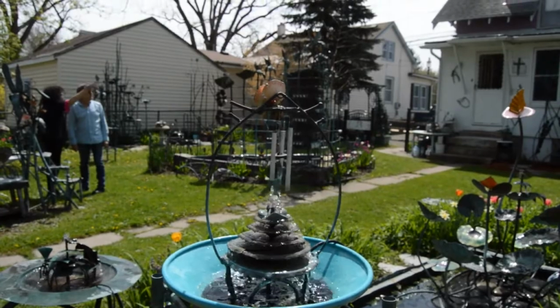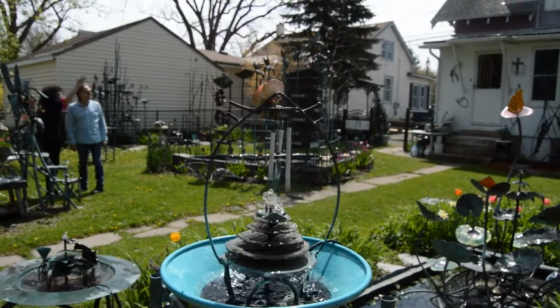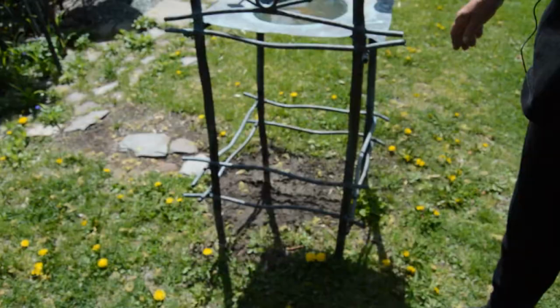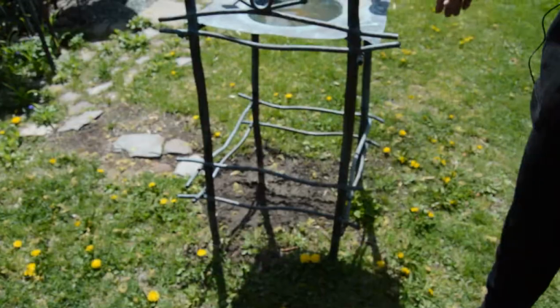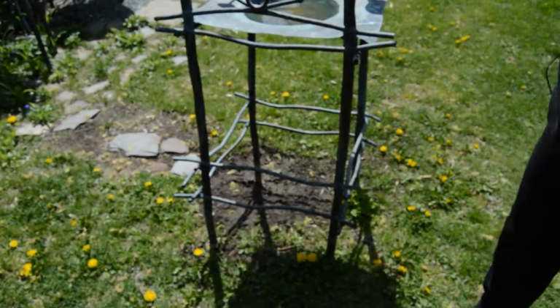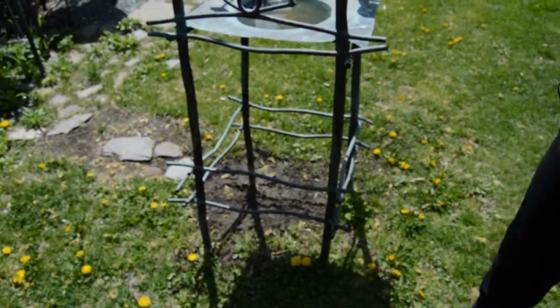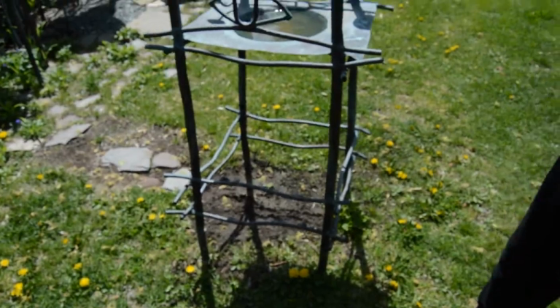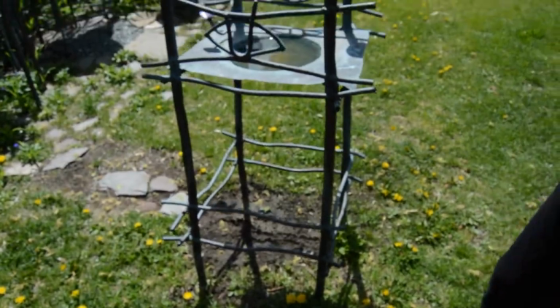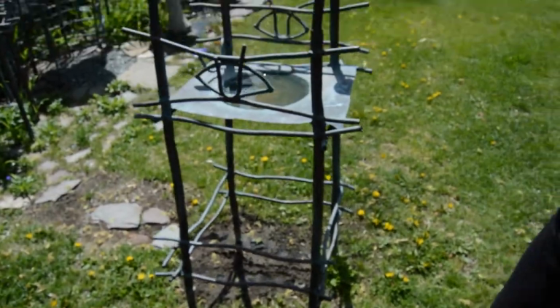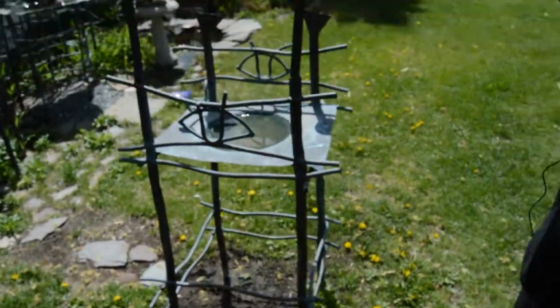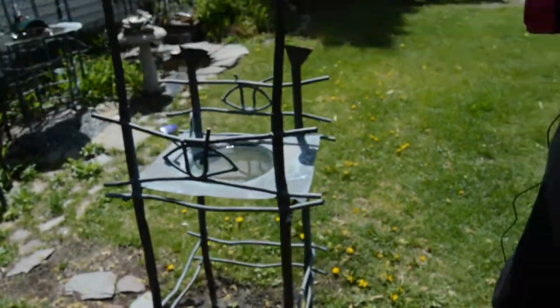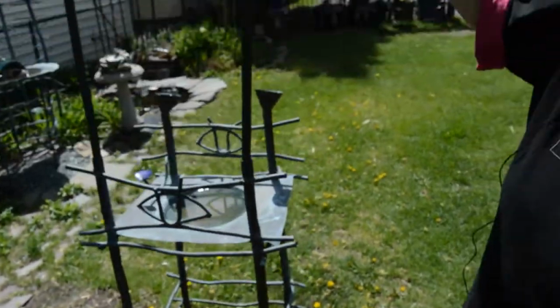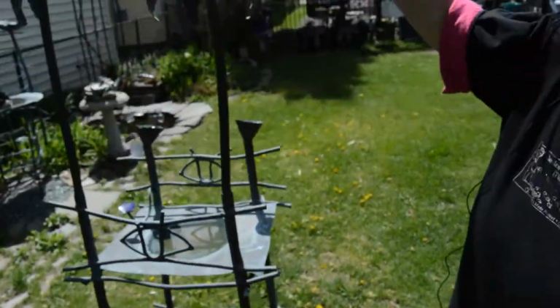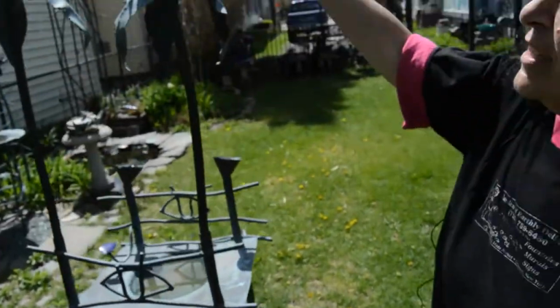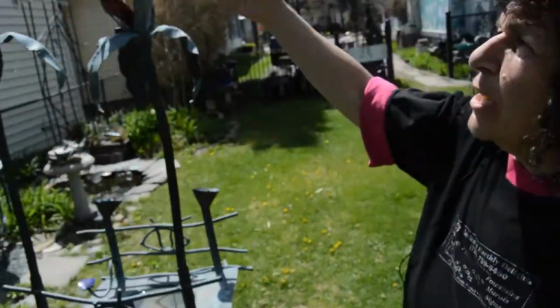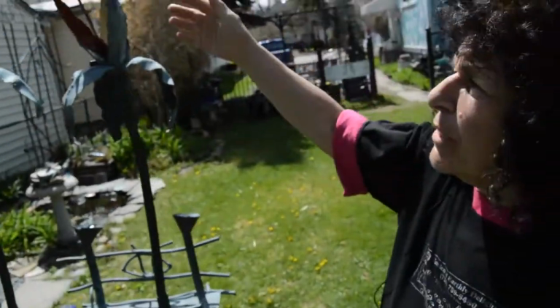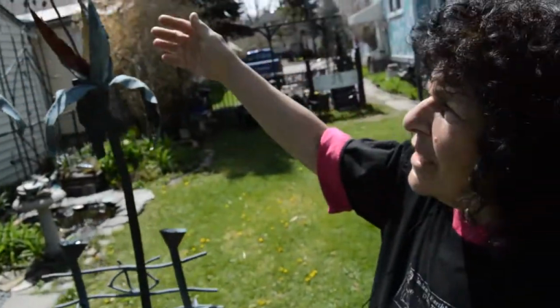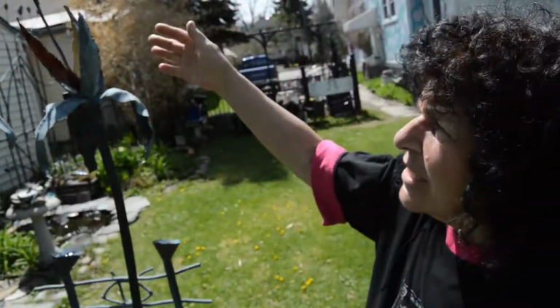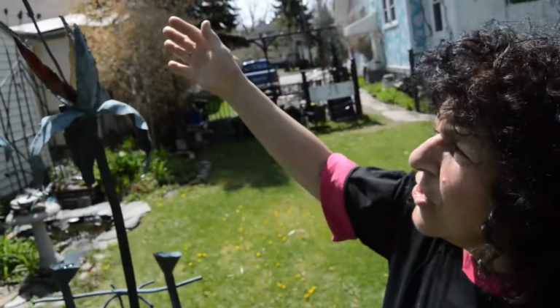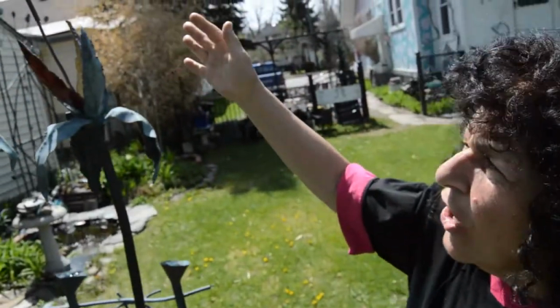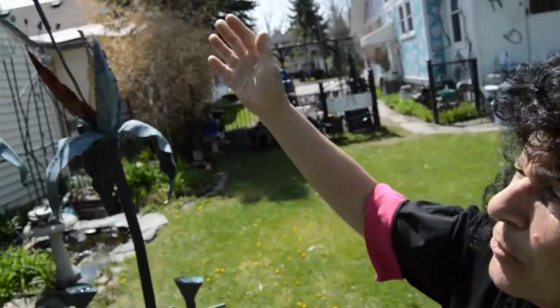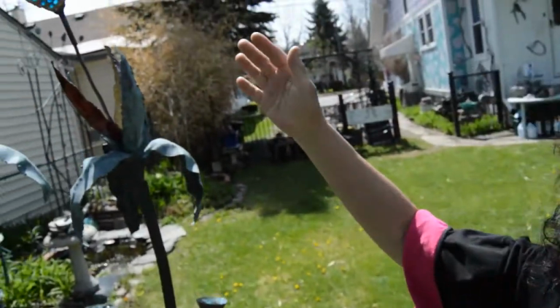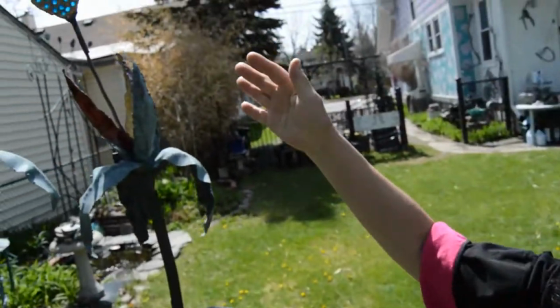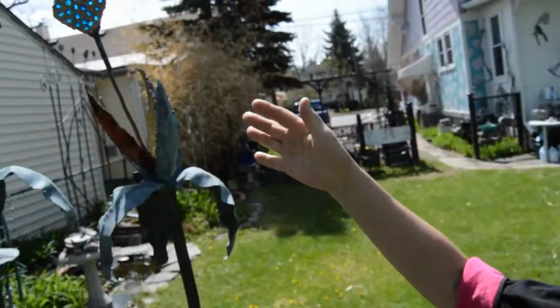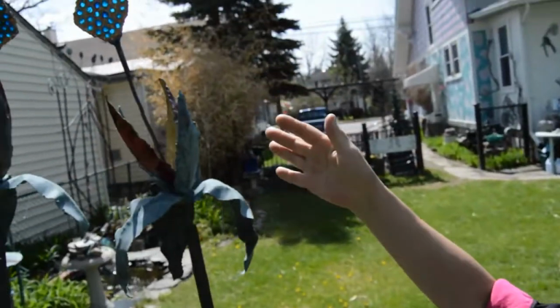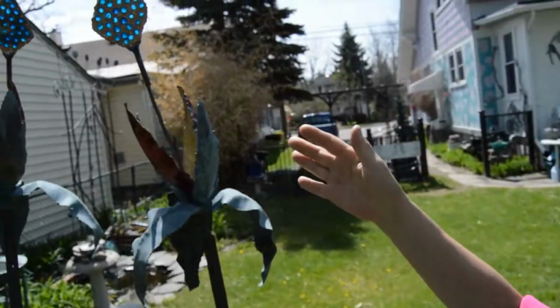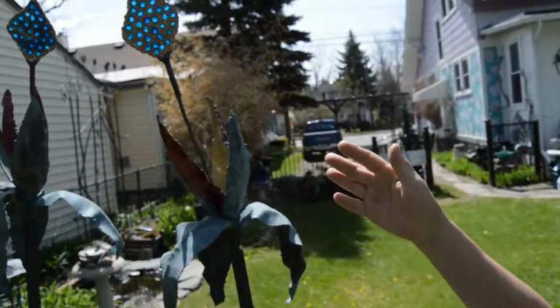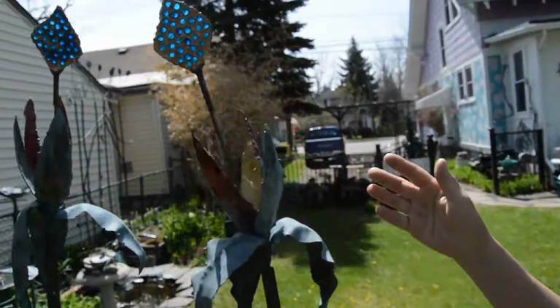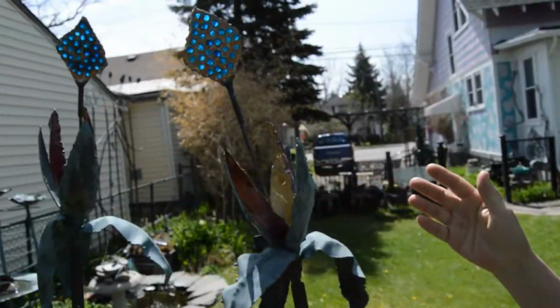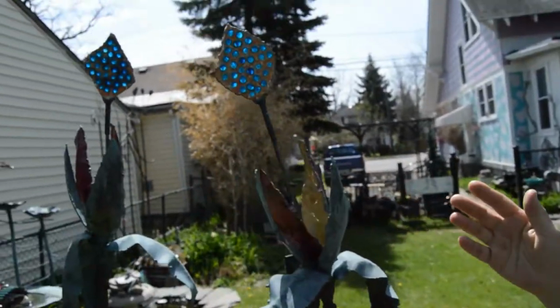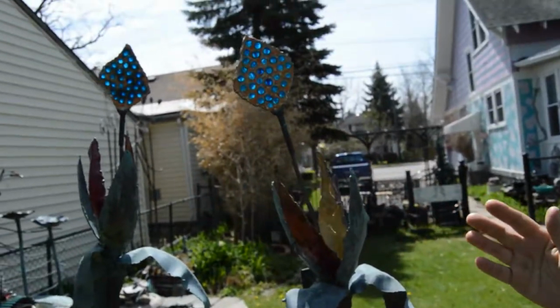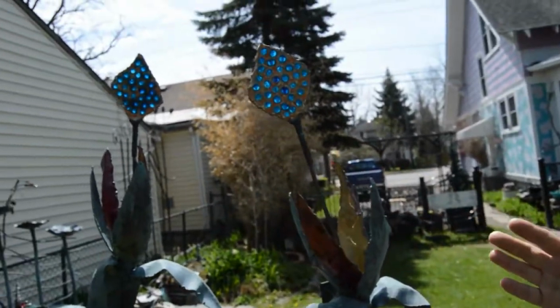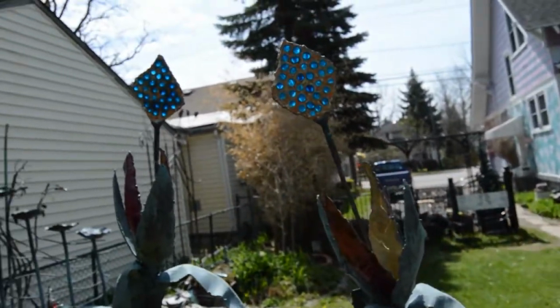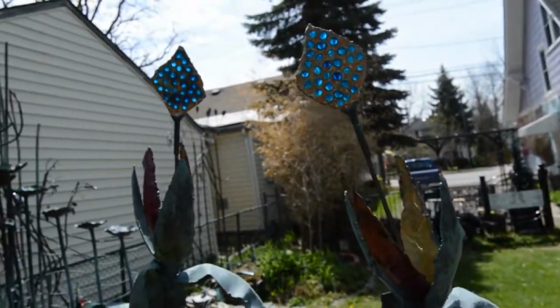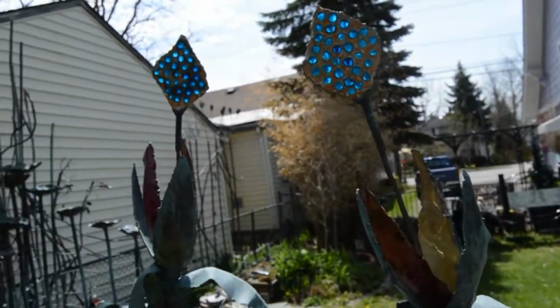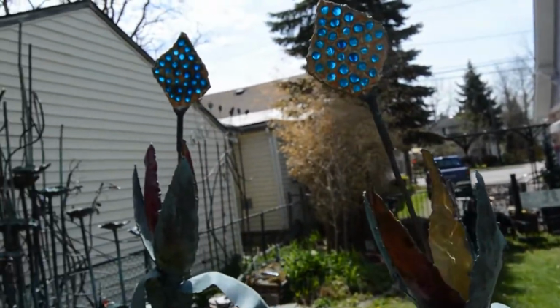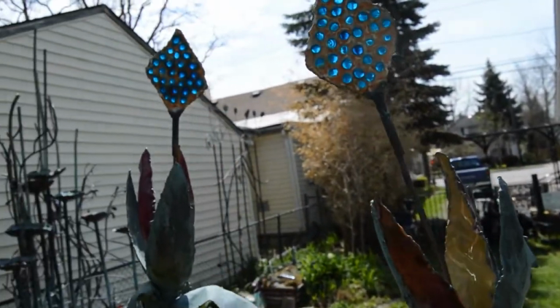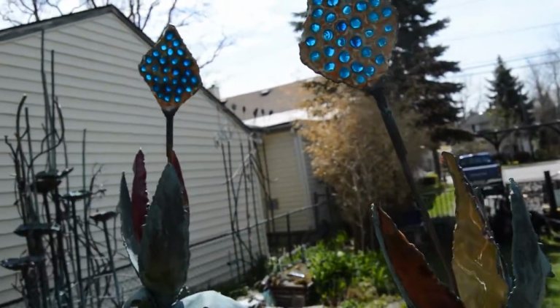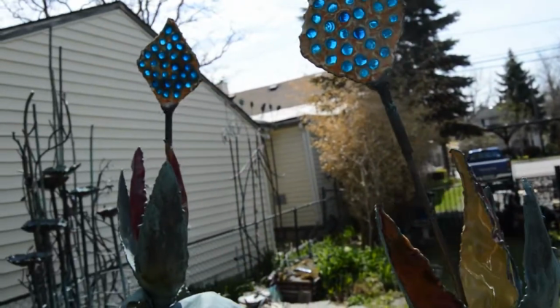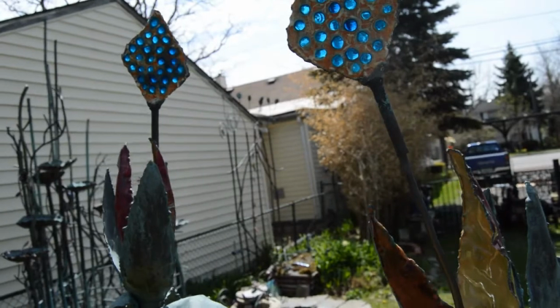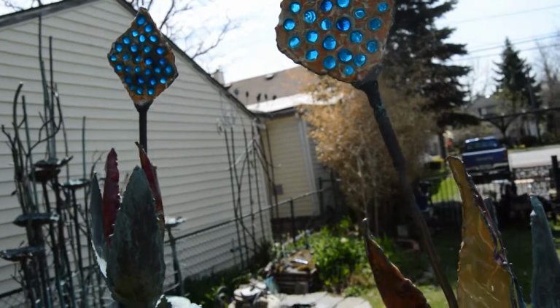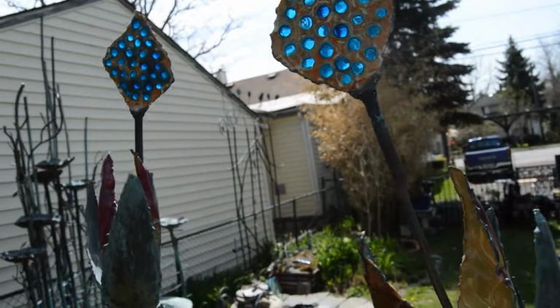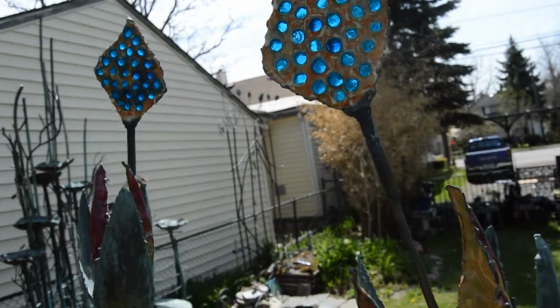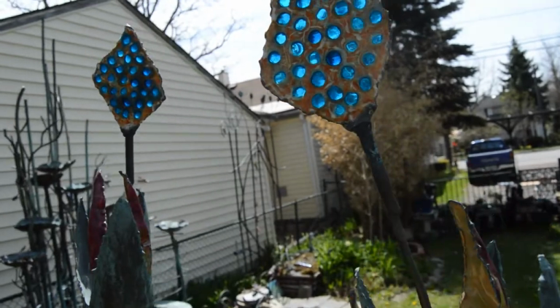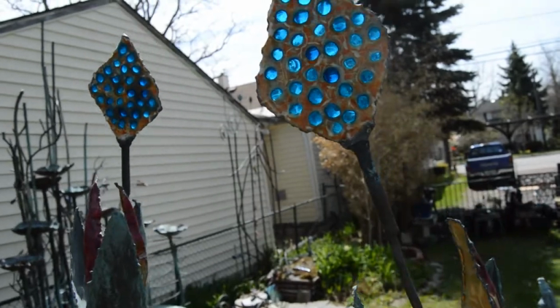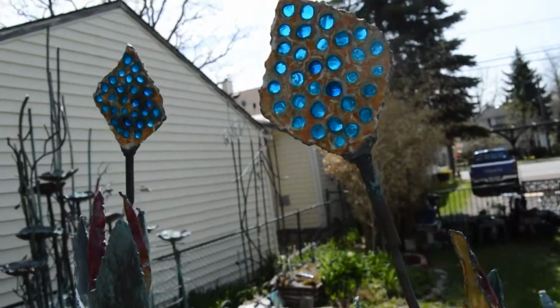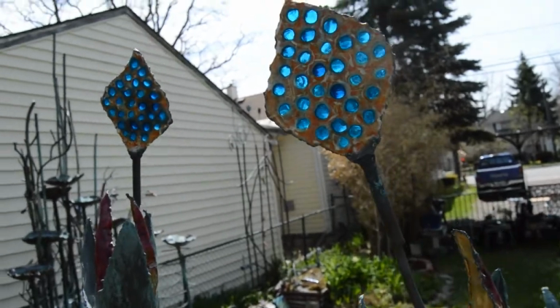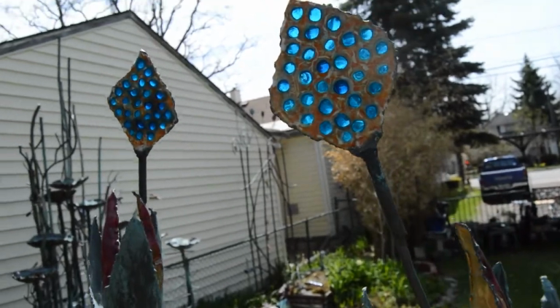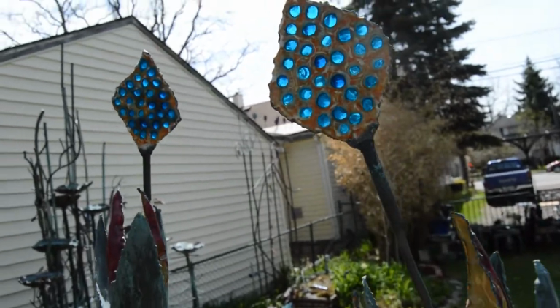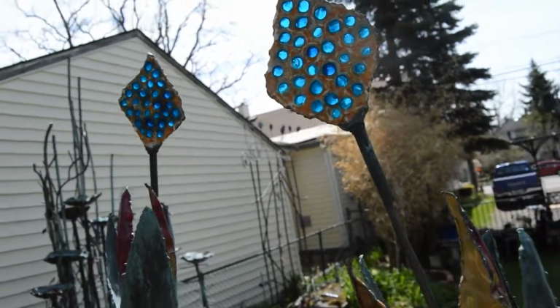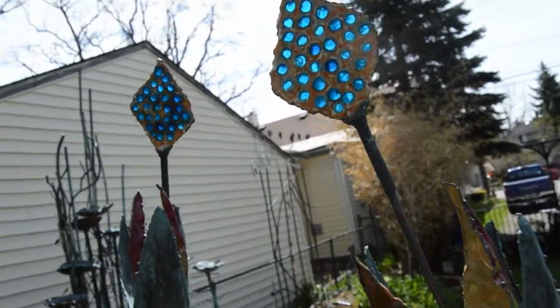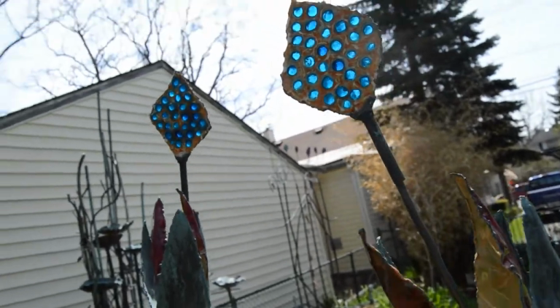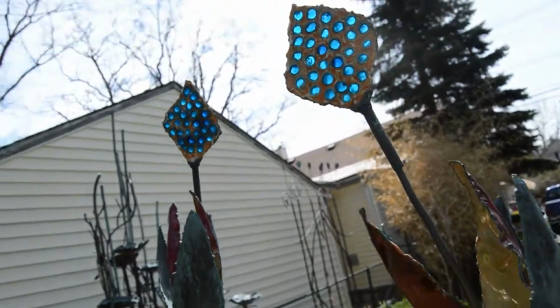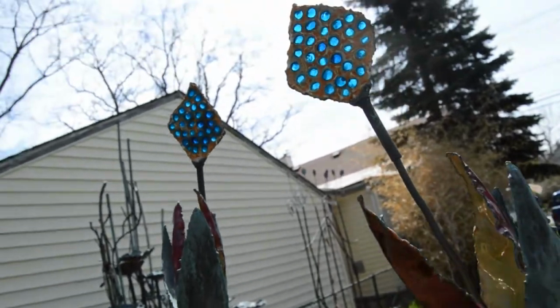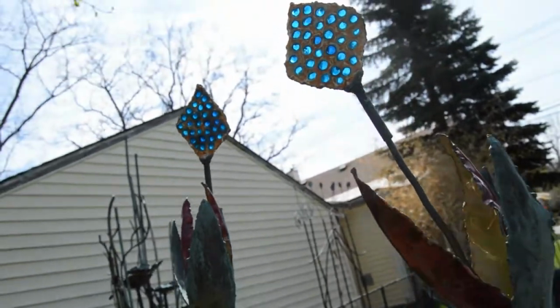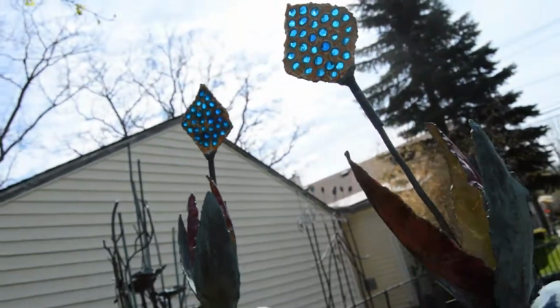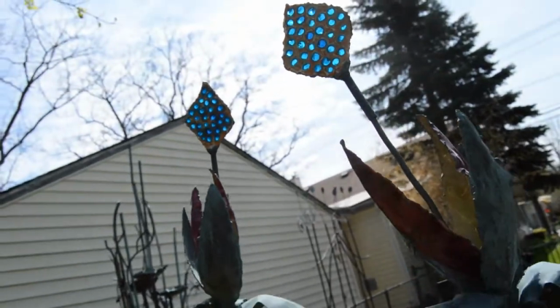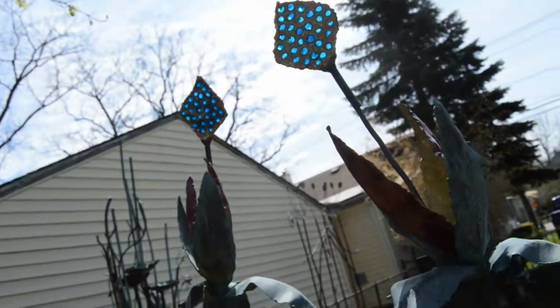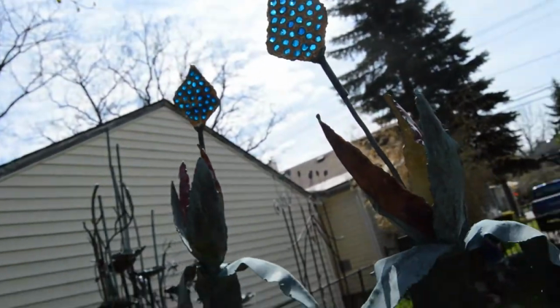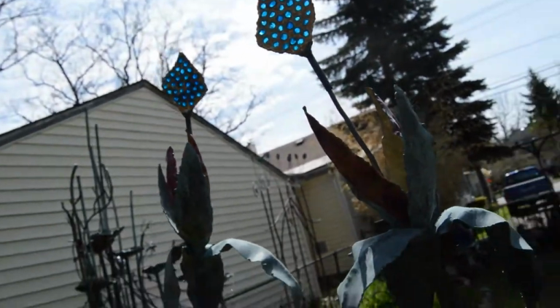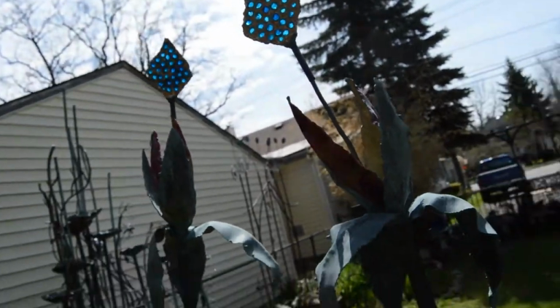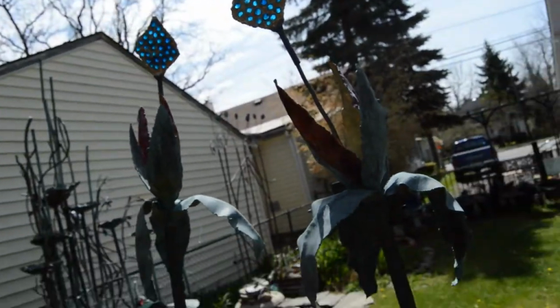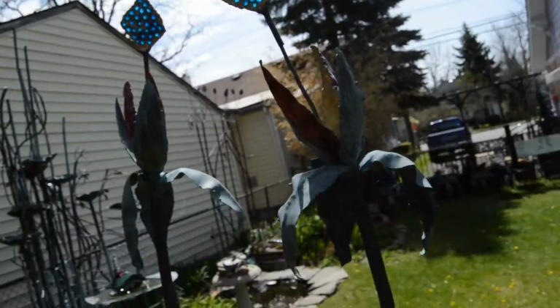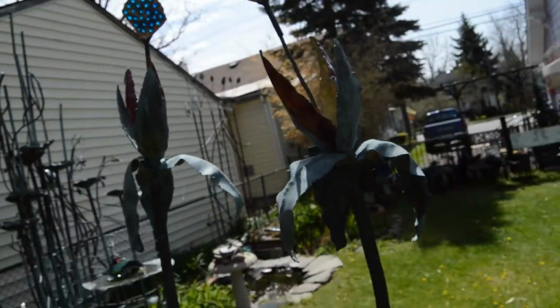This is a French technique of enameling called plique du jour. It means 'light of the day' and how beautiful it comes through — it almost looks like a stained glass window.